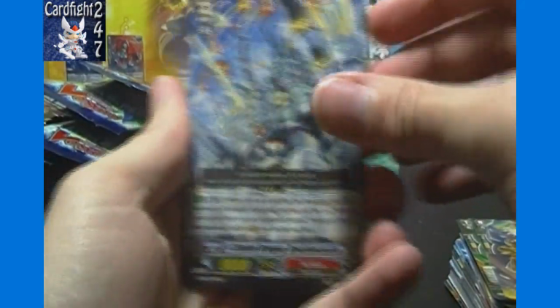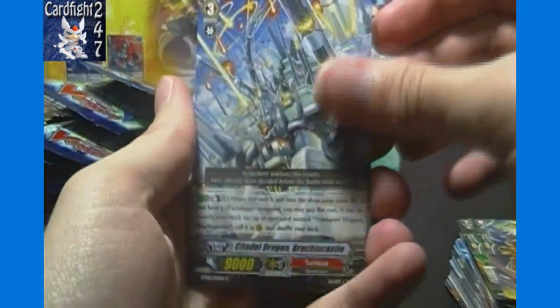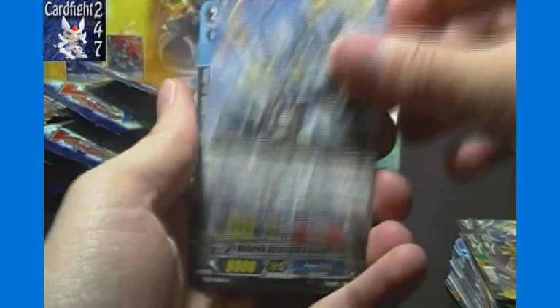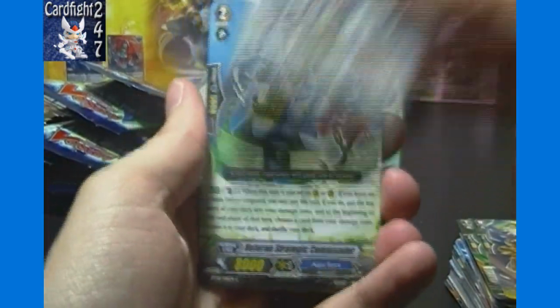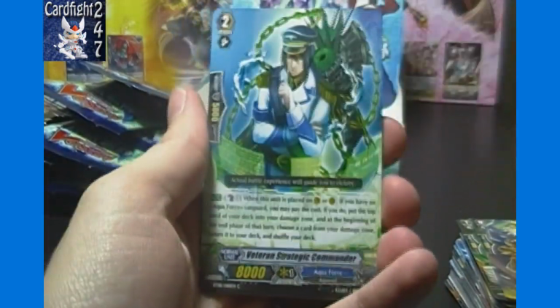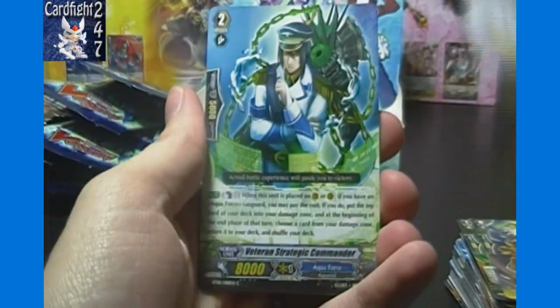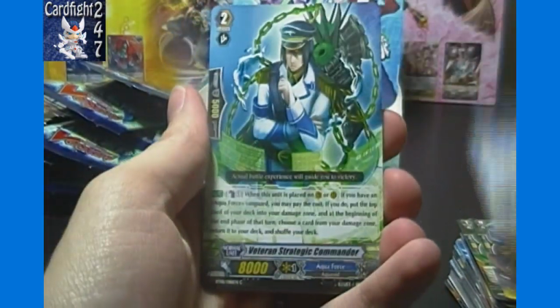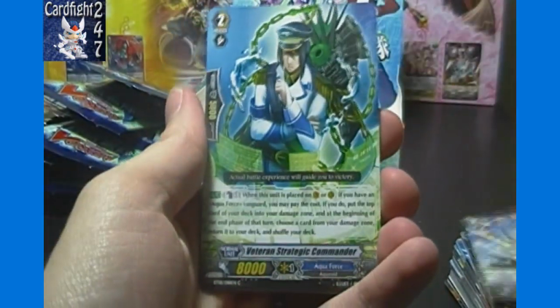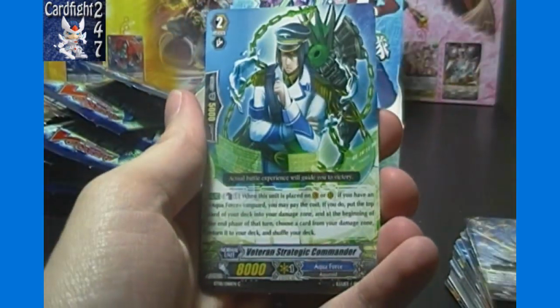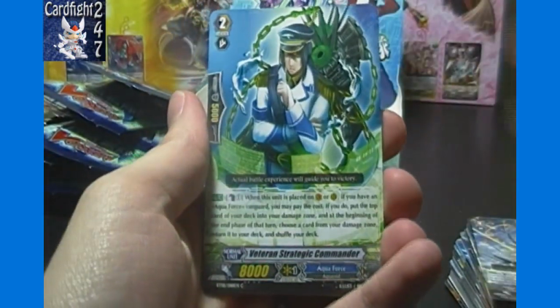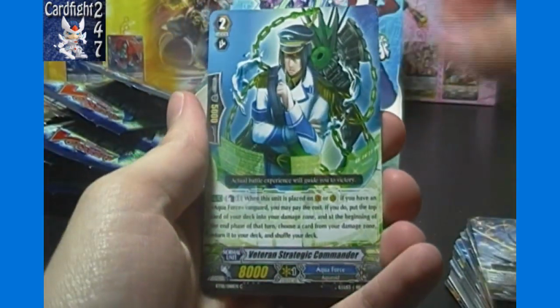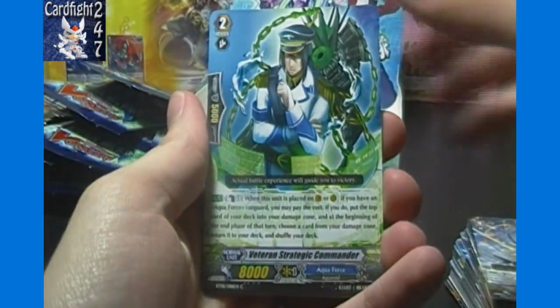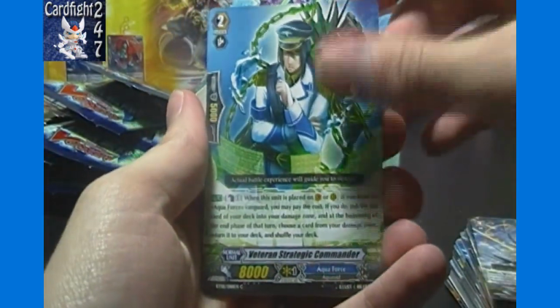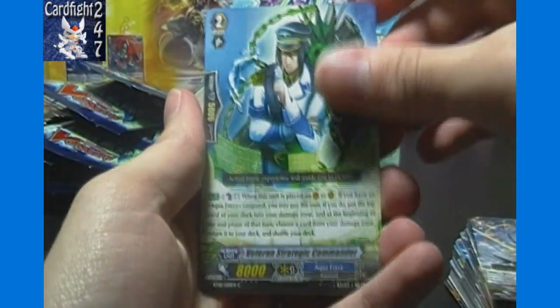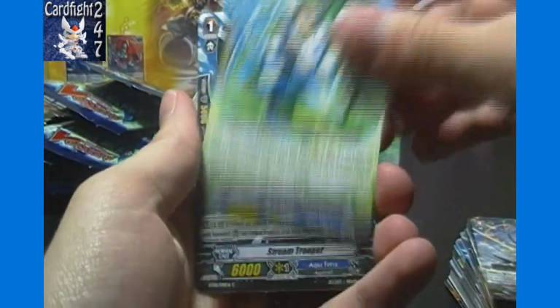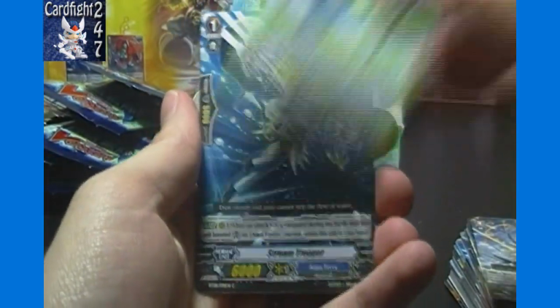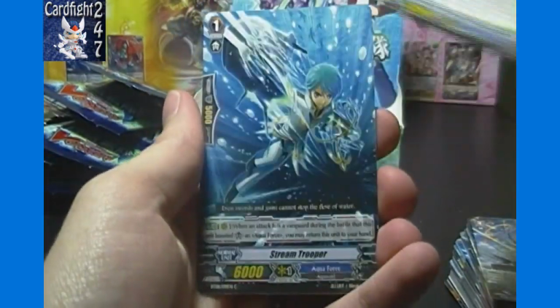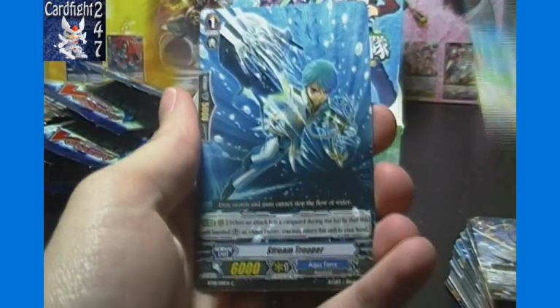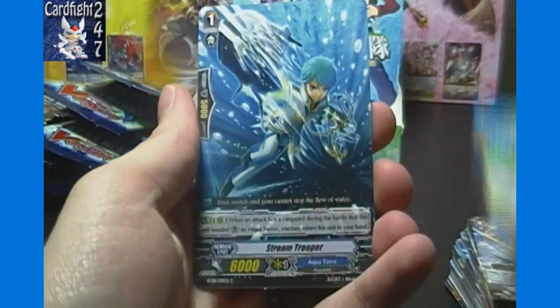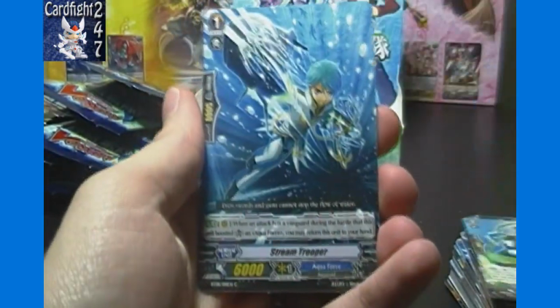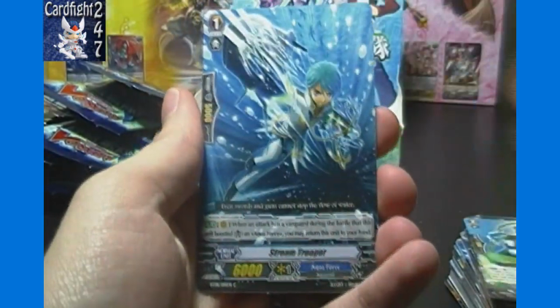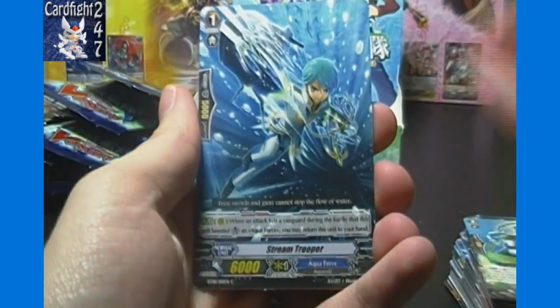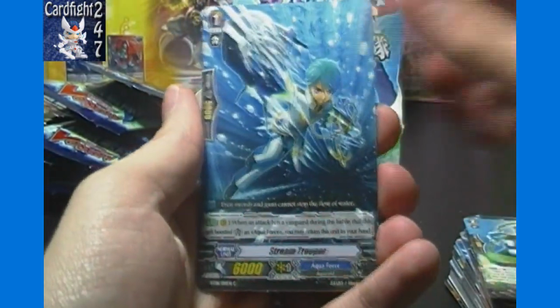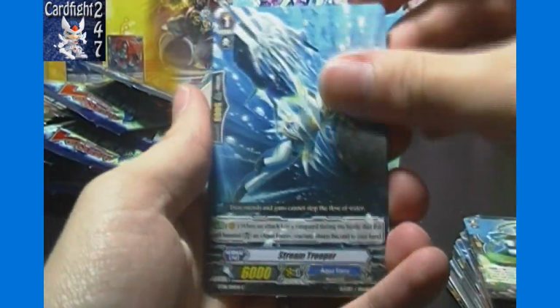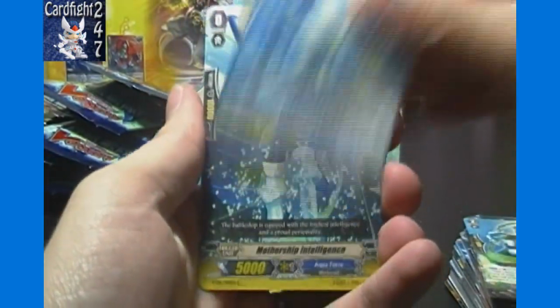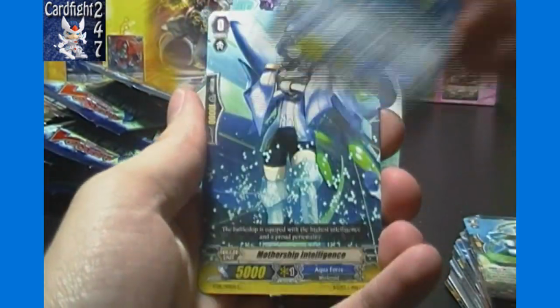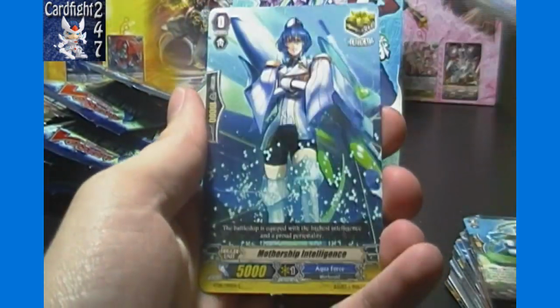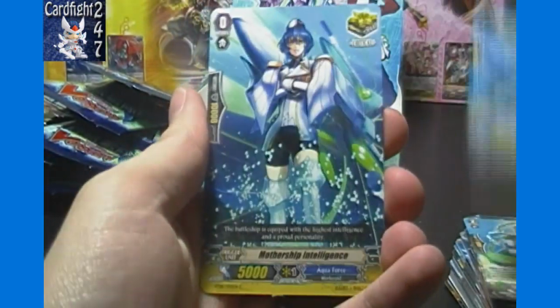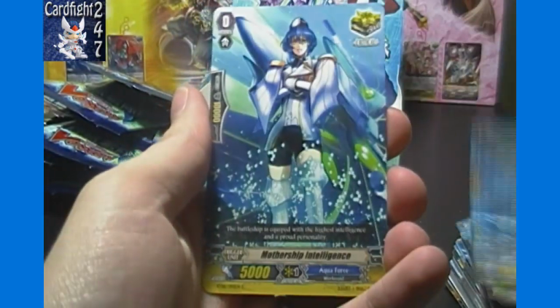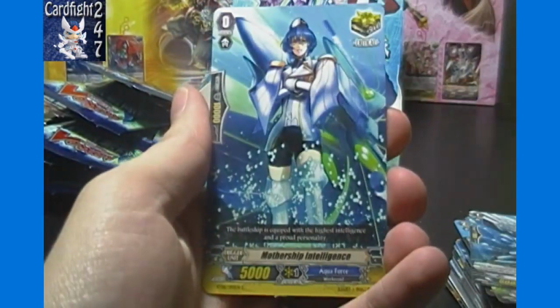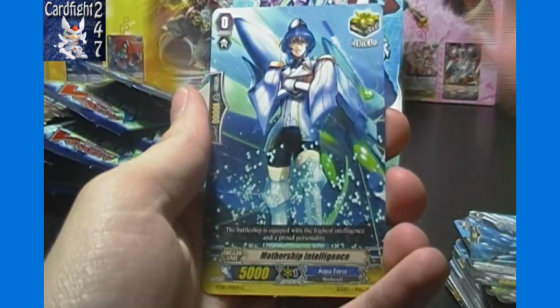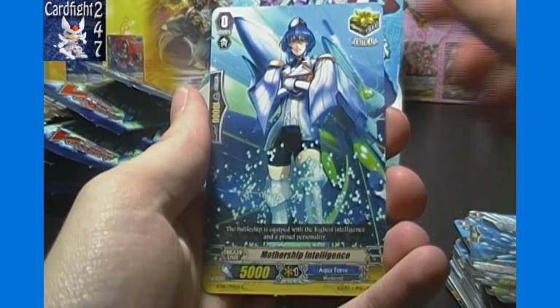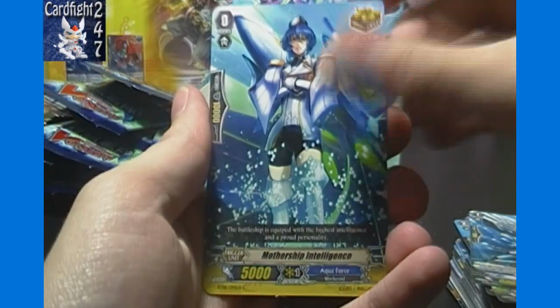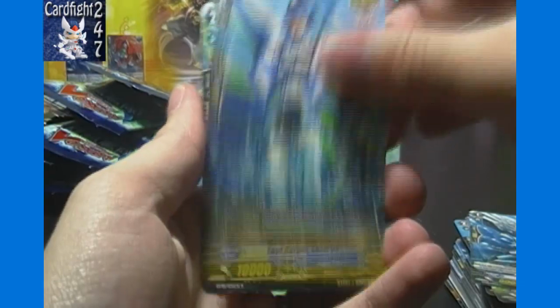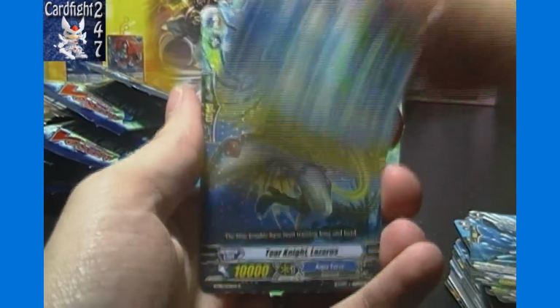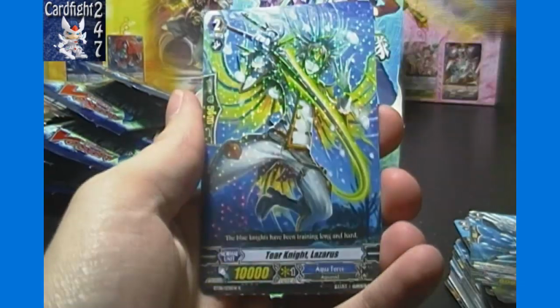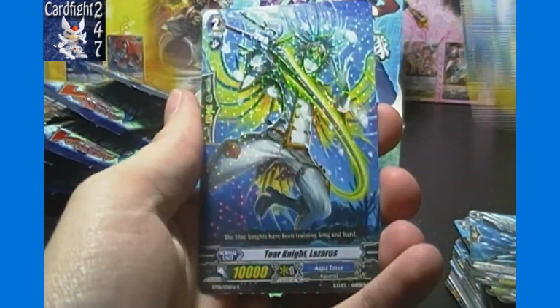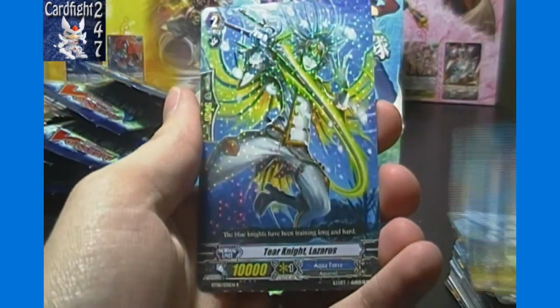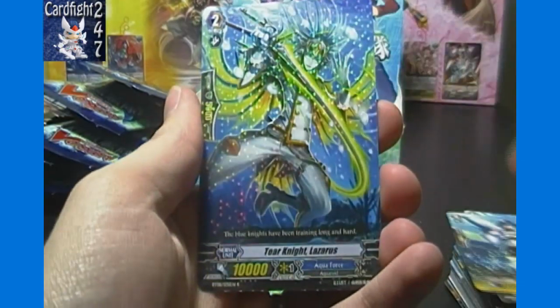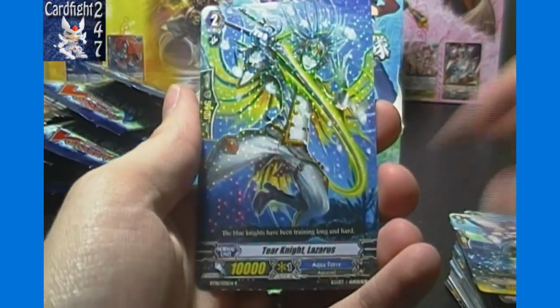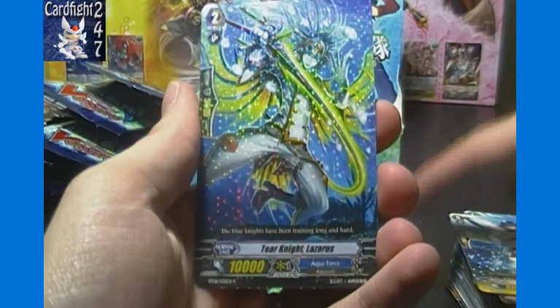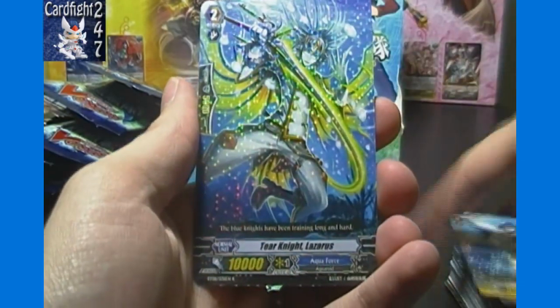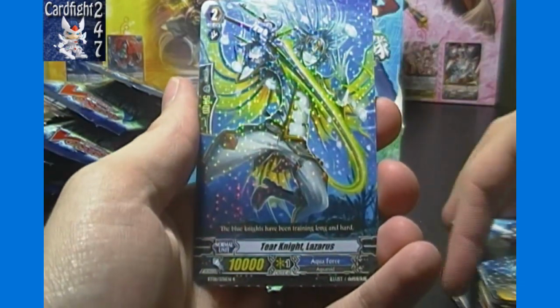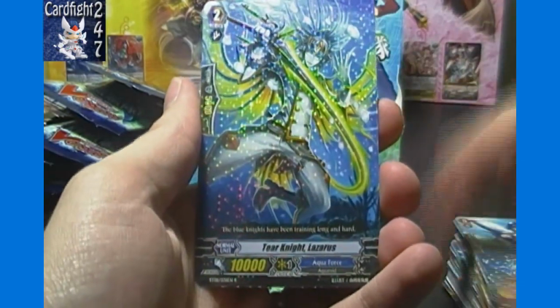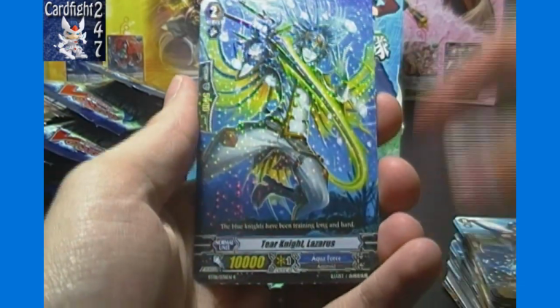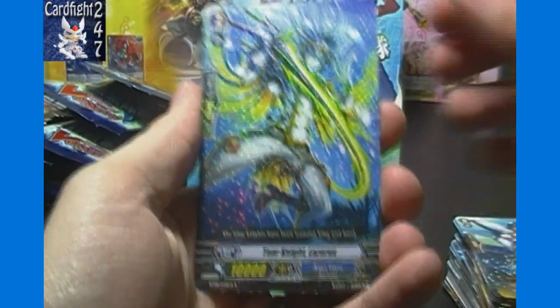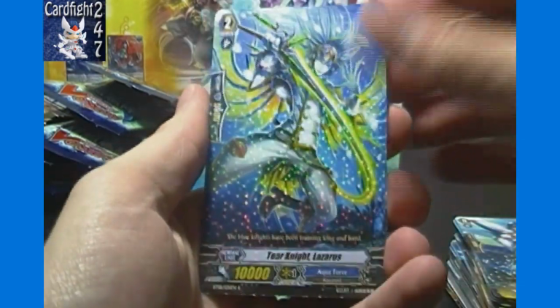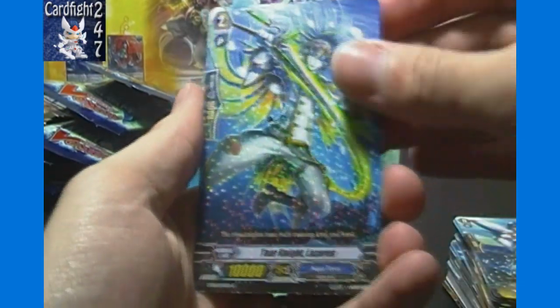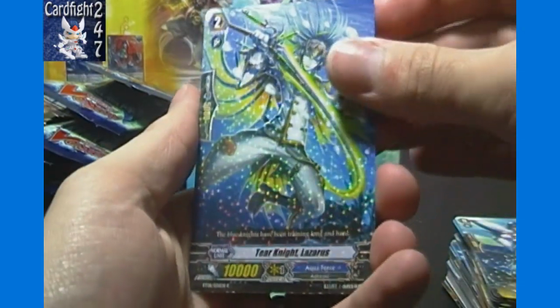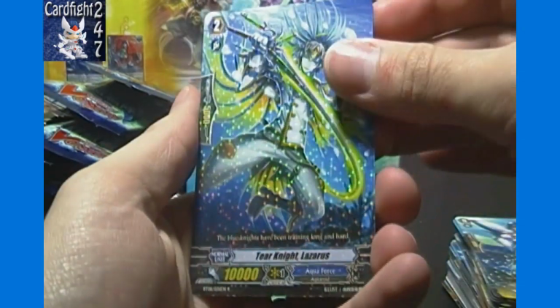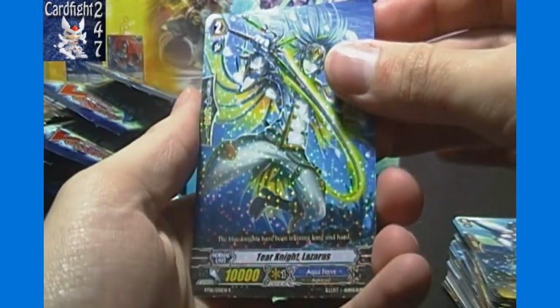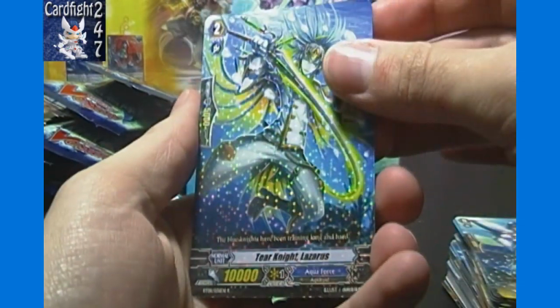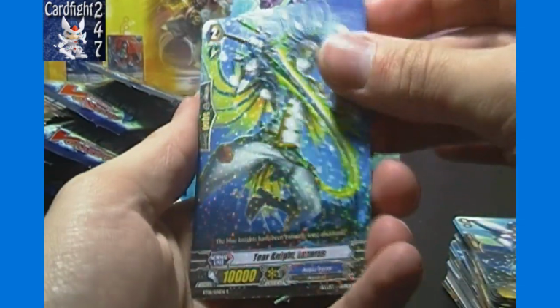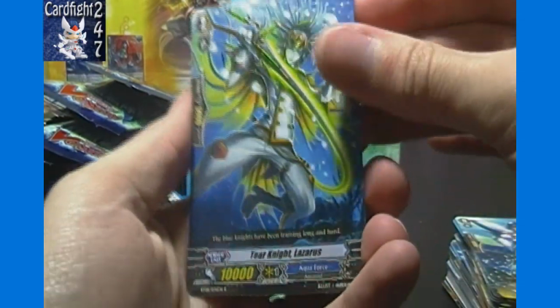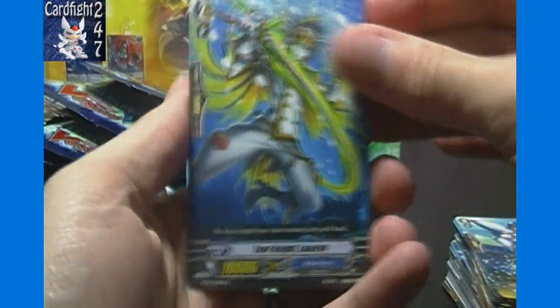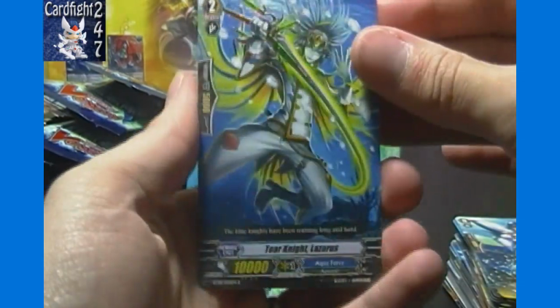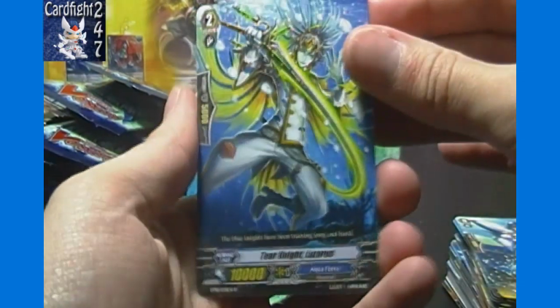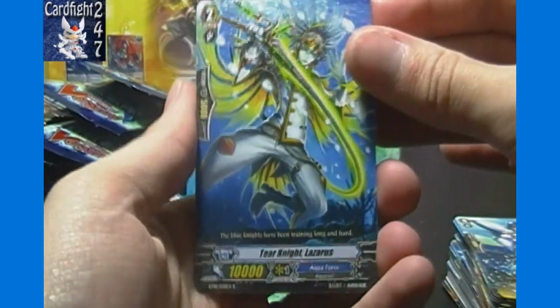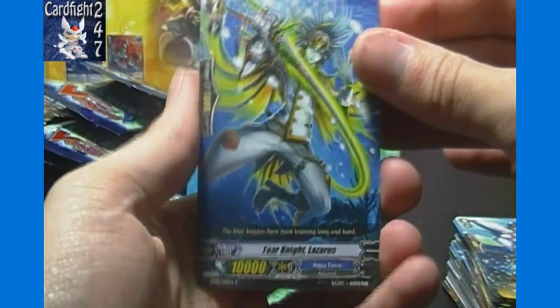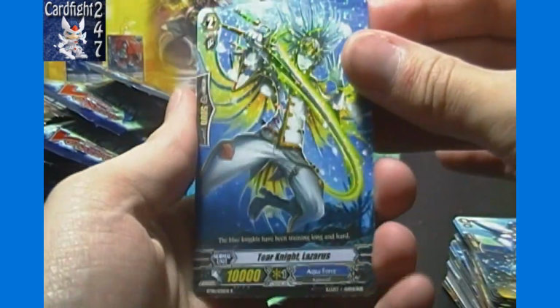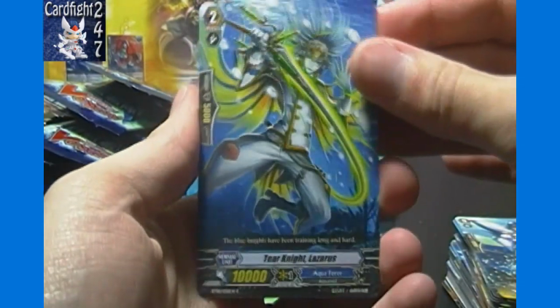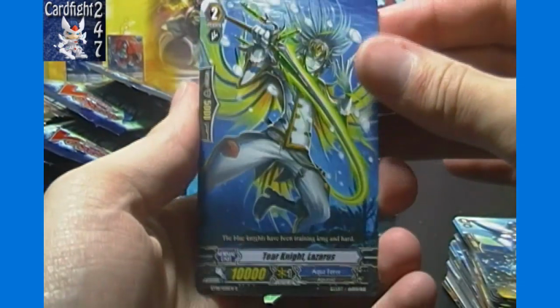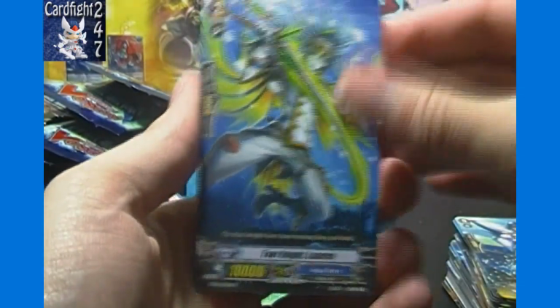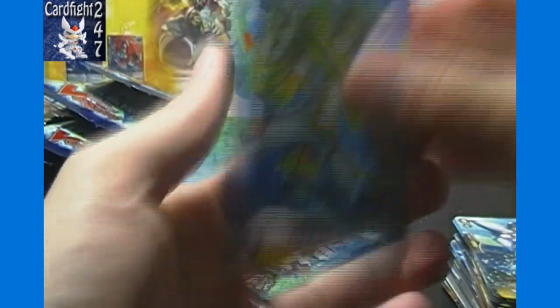Brachio Castle, Commander, Stream Trooper, Mothership, and Tear Knight Lazarus is our rare.